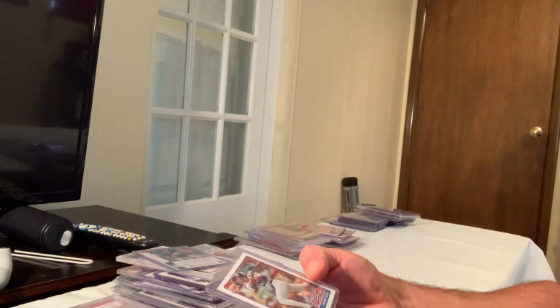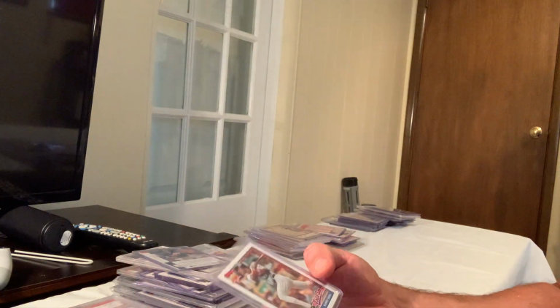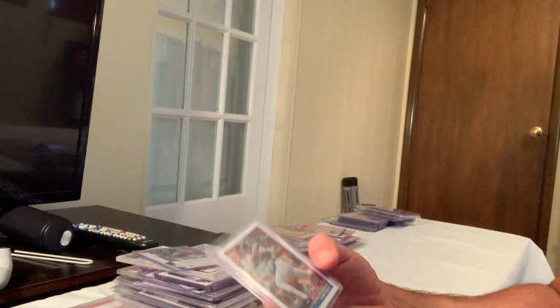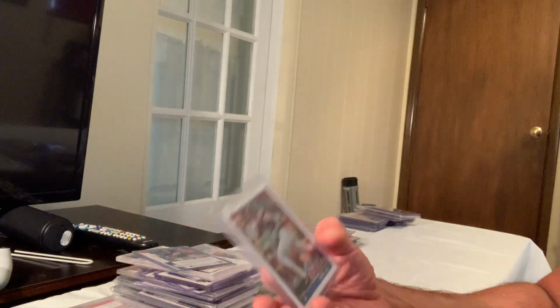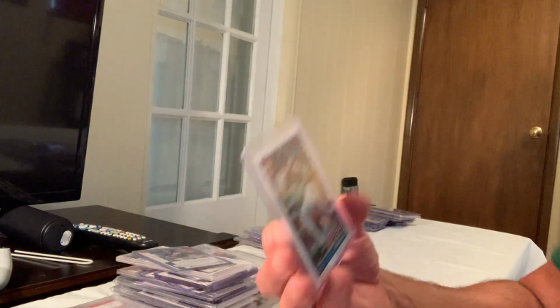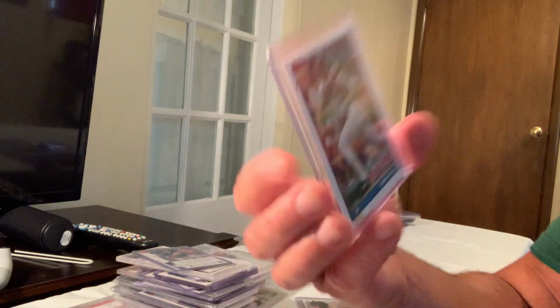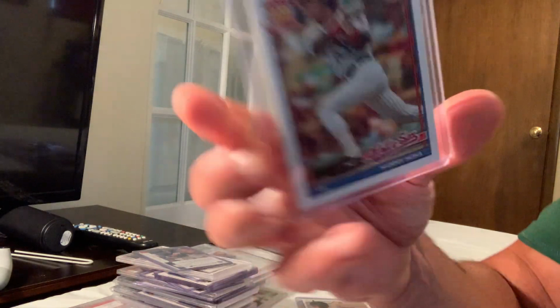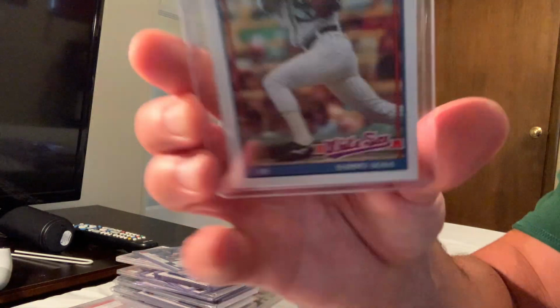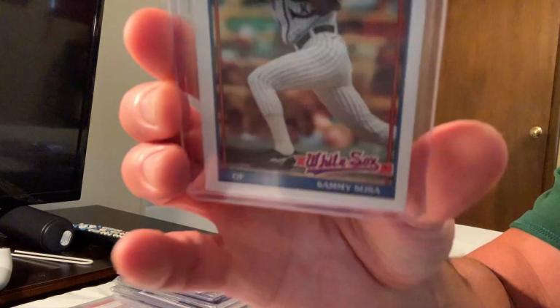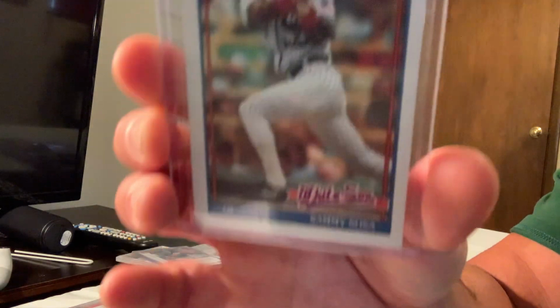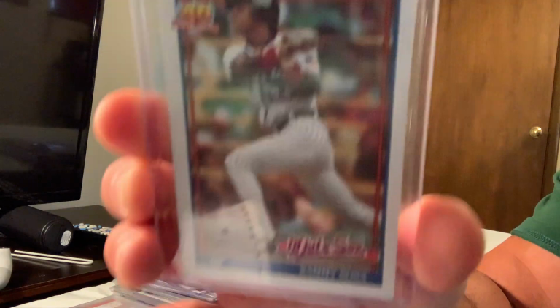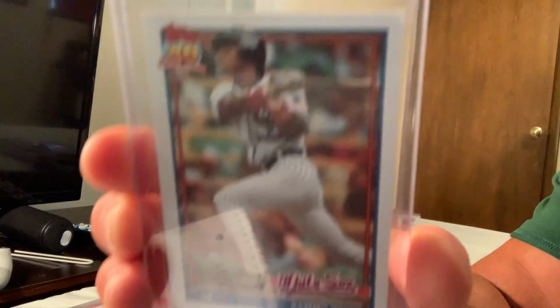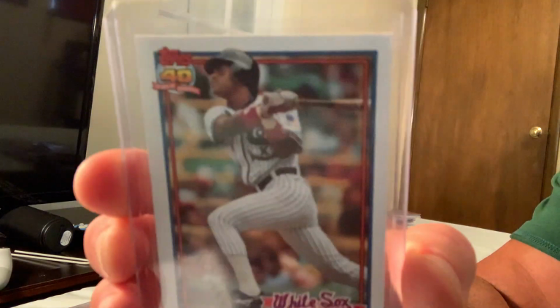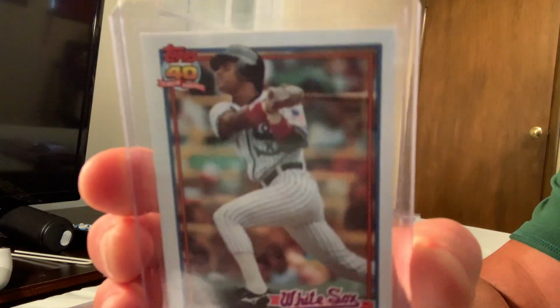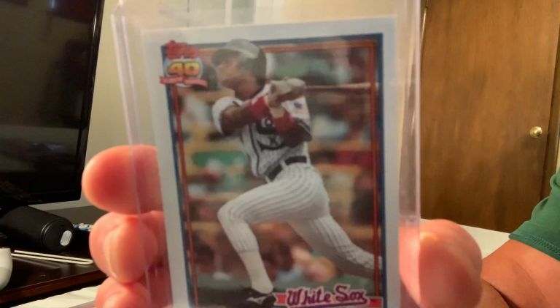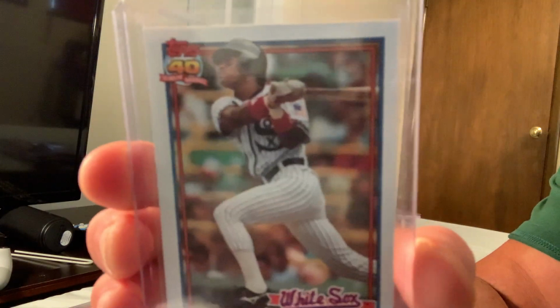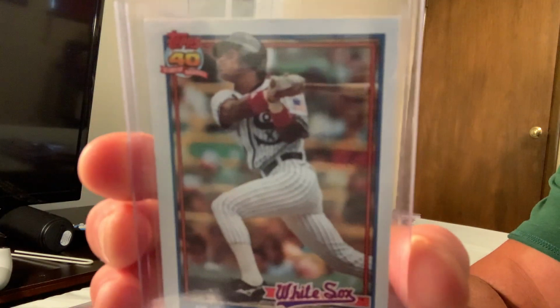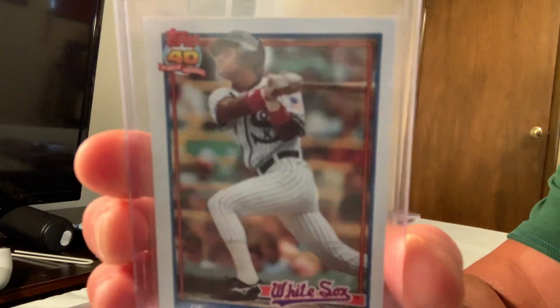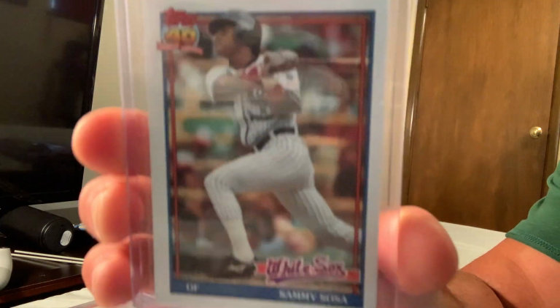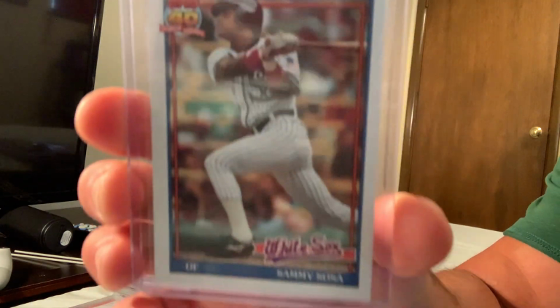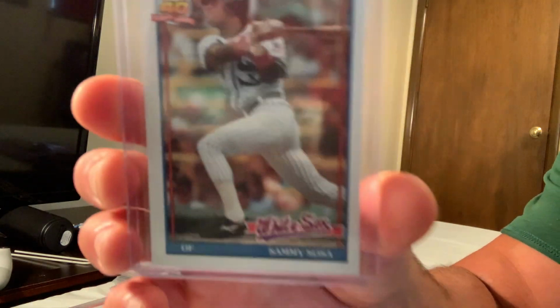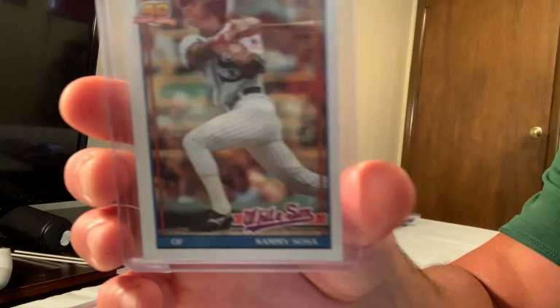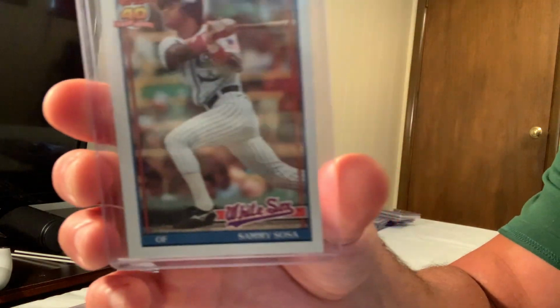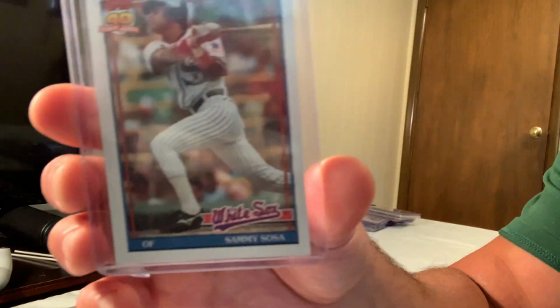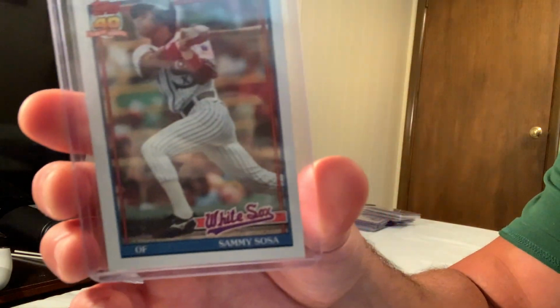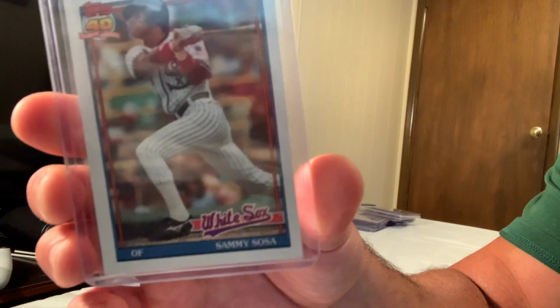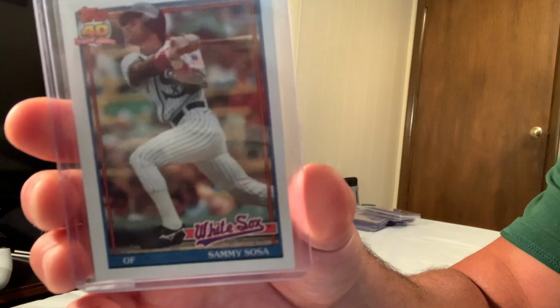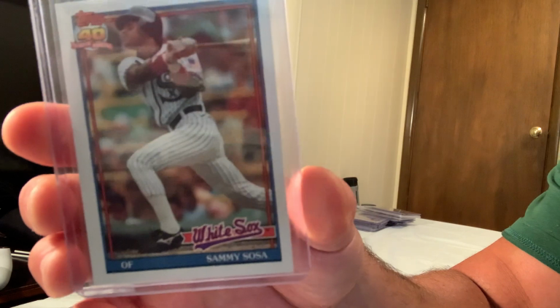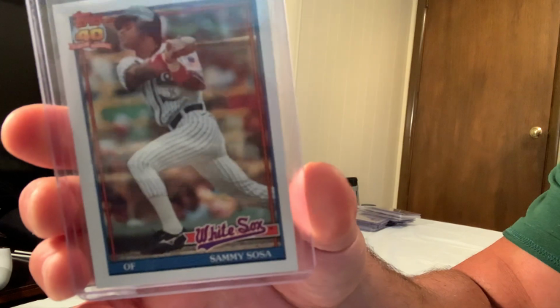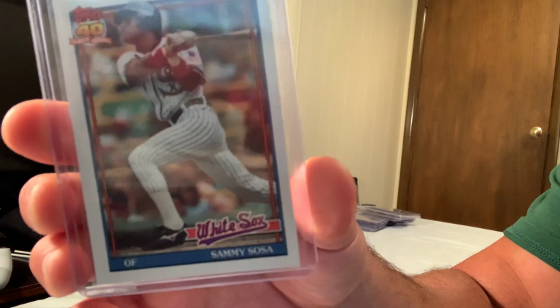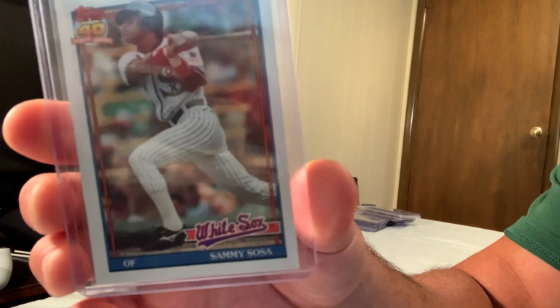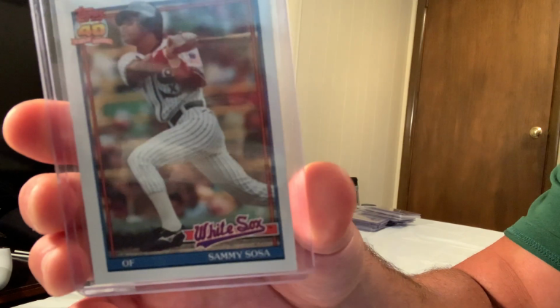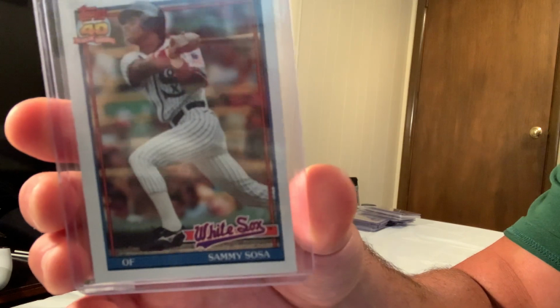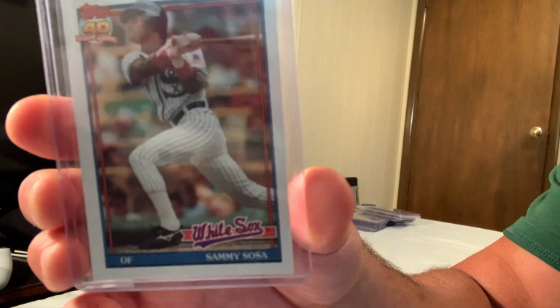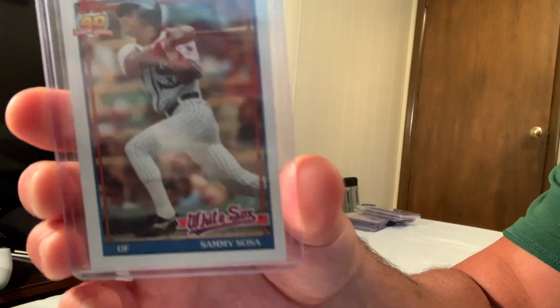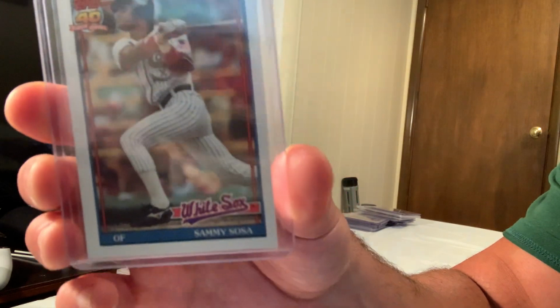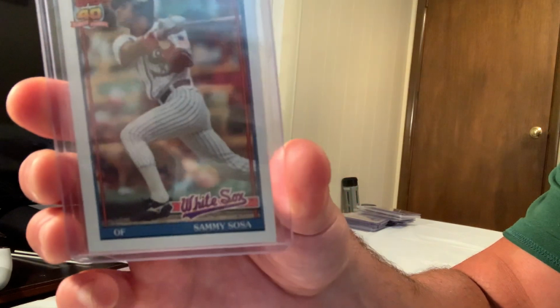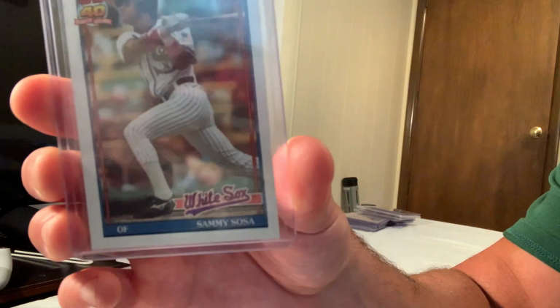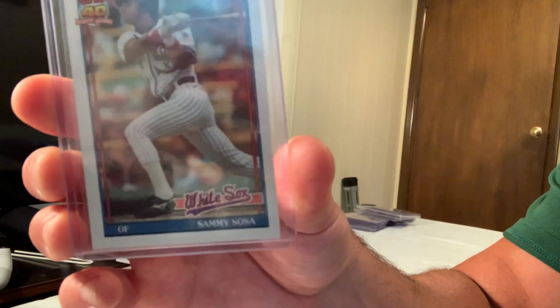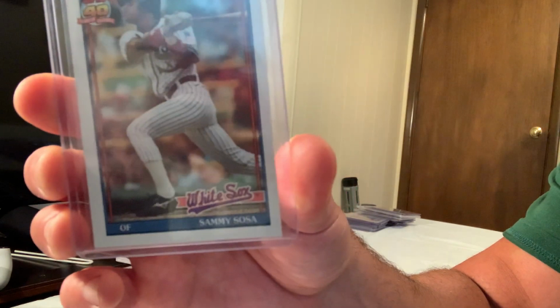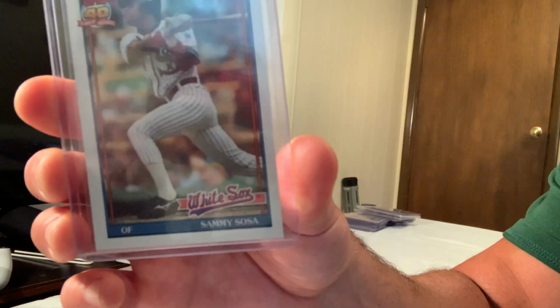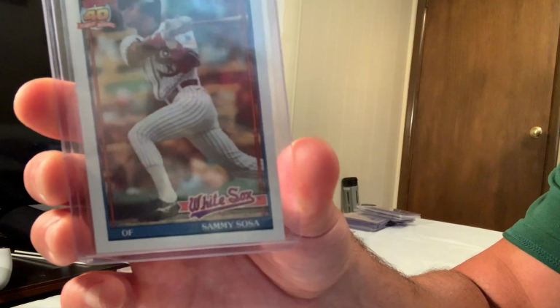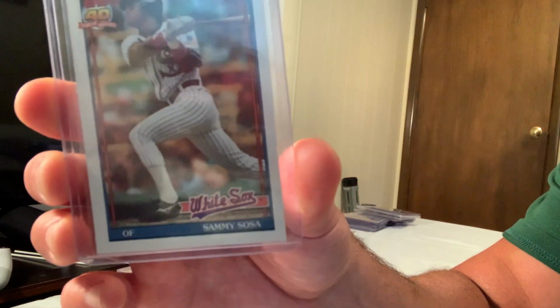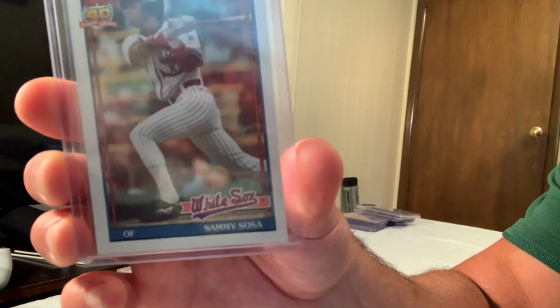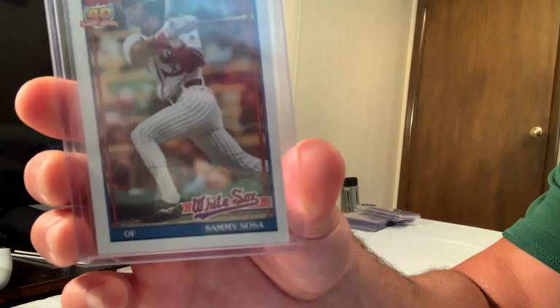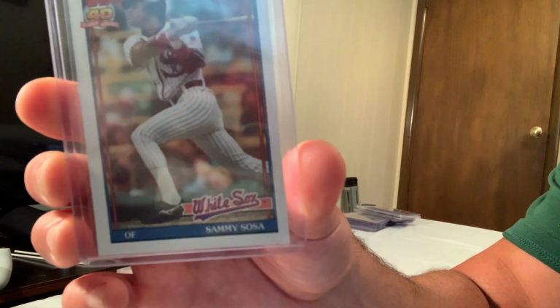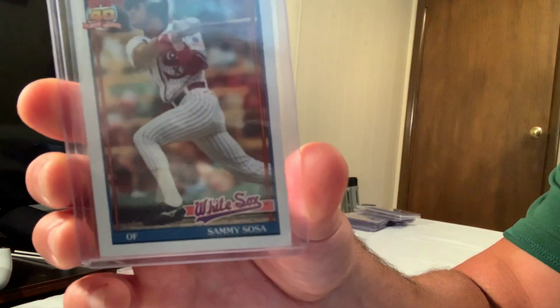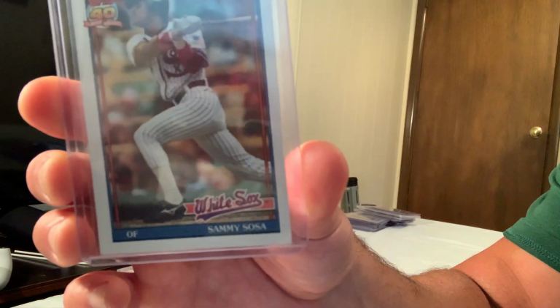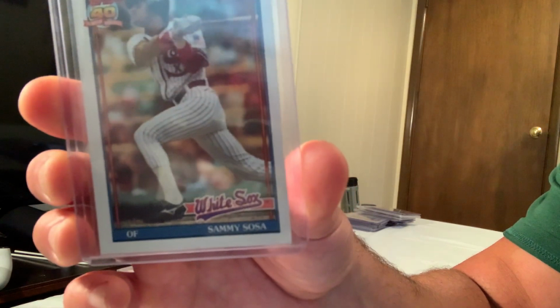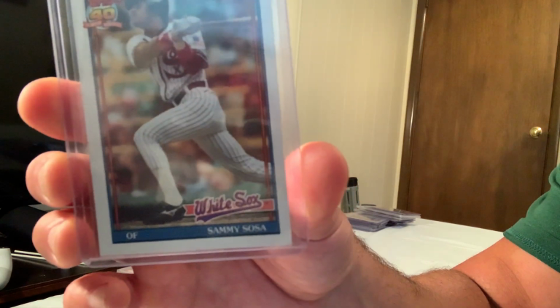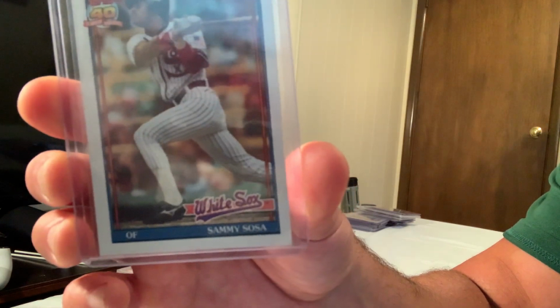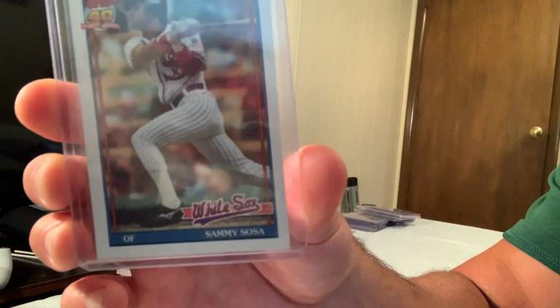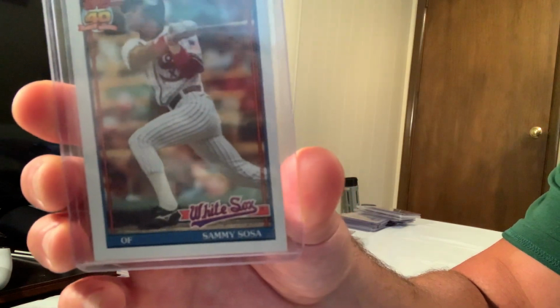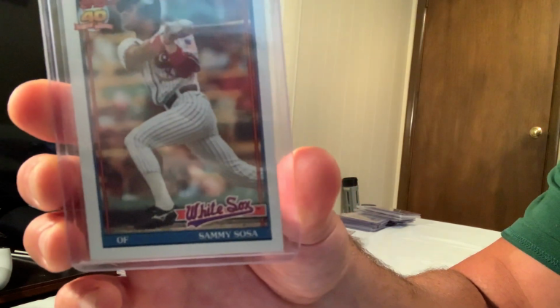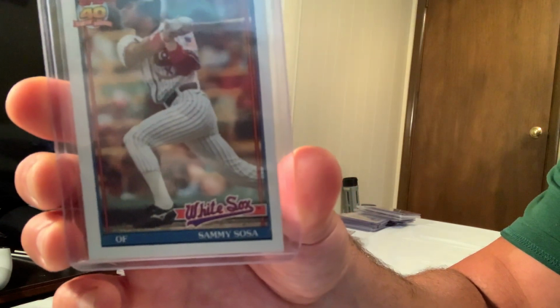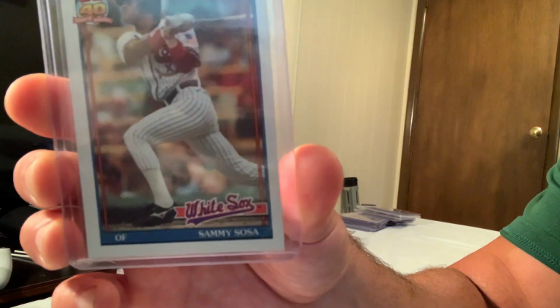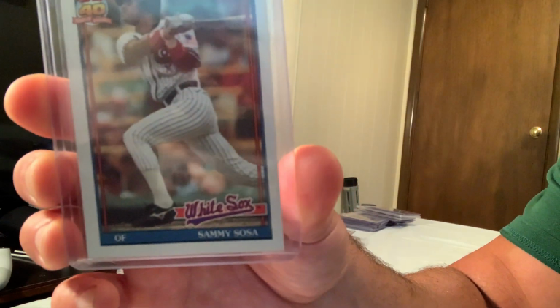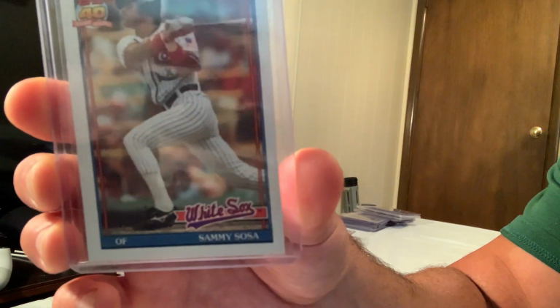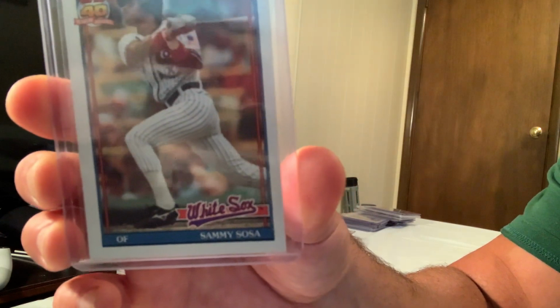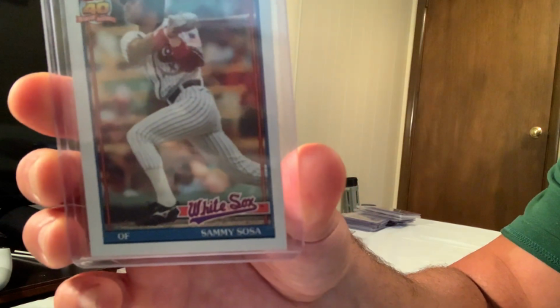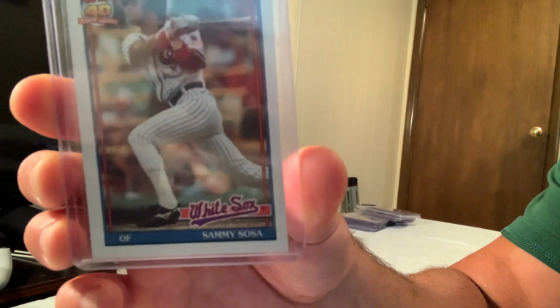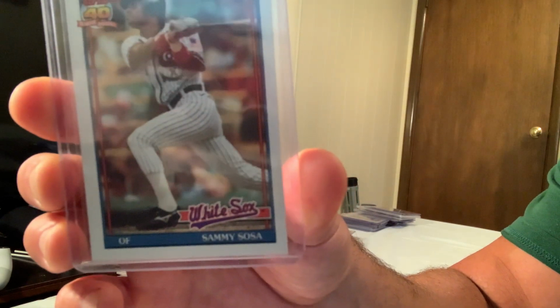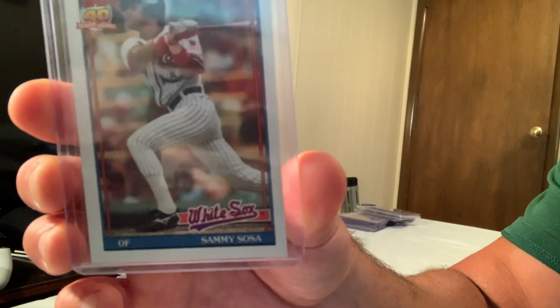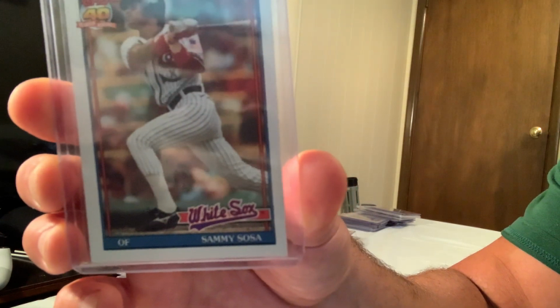The 1991 Topps Sammy Sosa sold for $75 — not sure why it sold for that much.